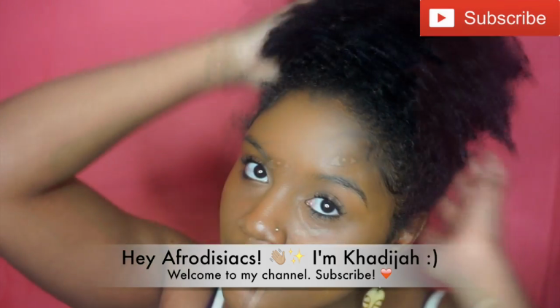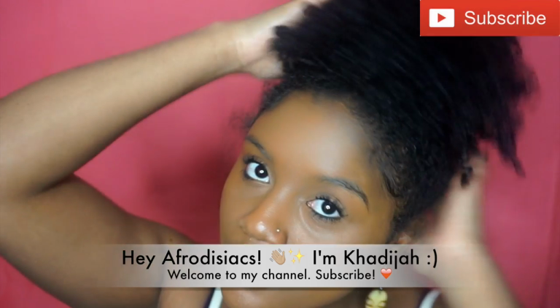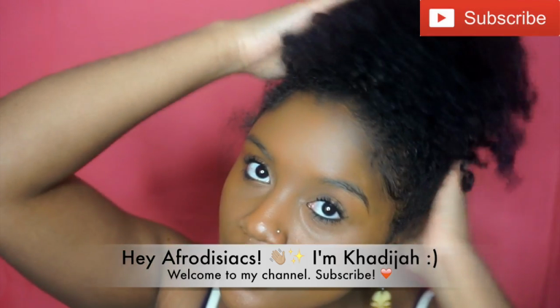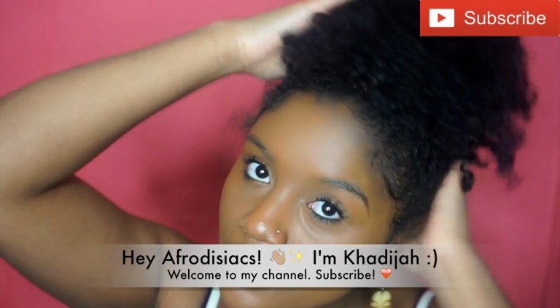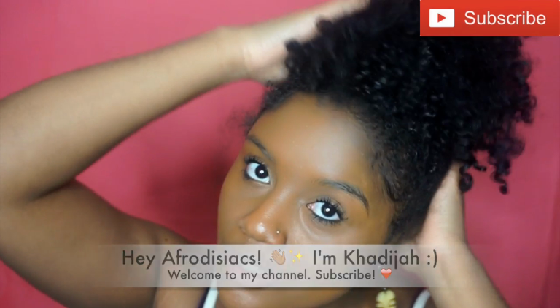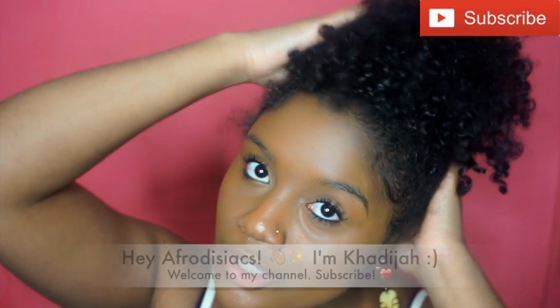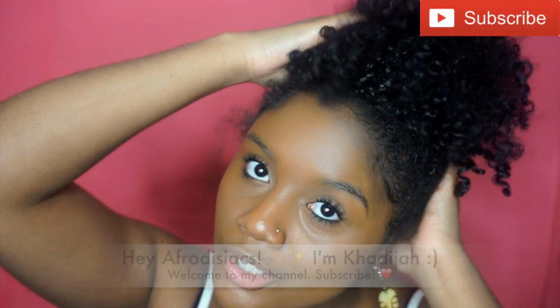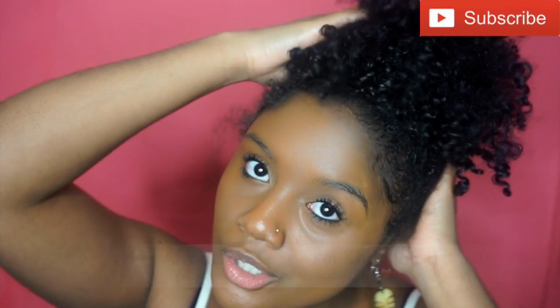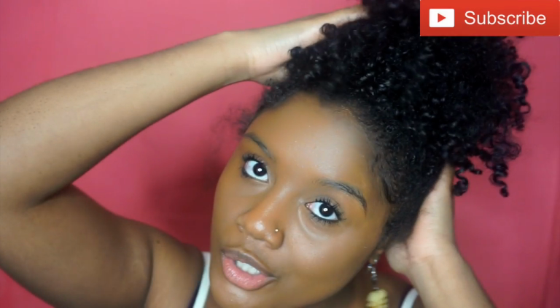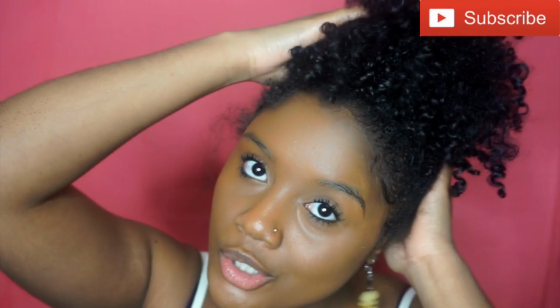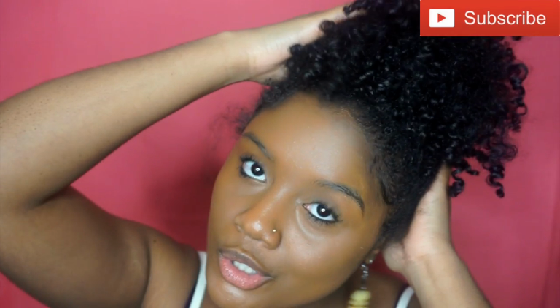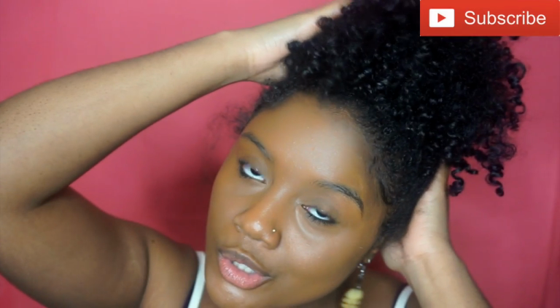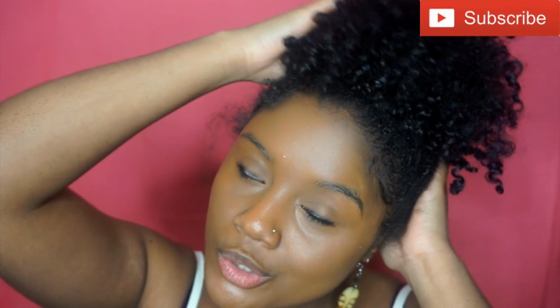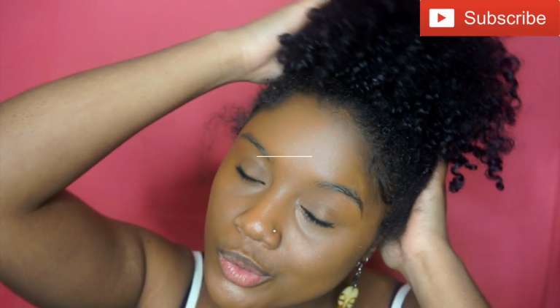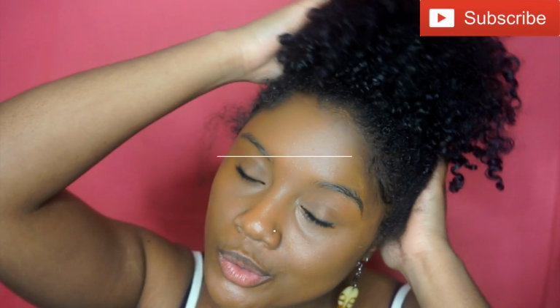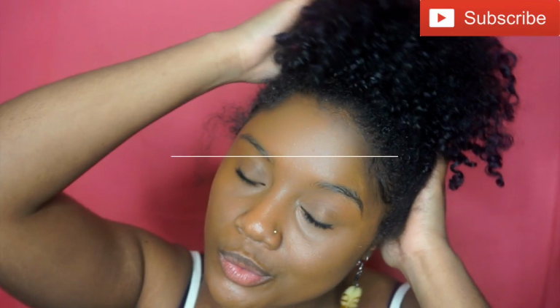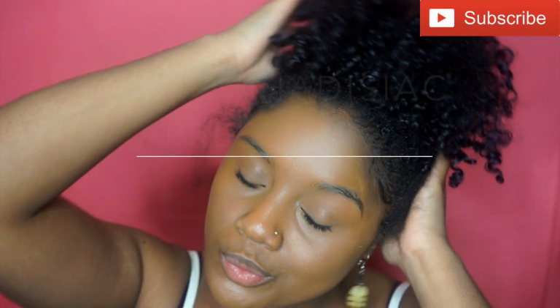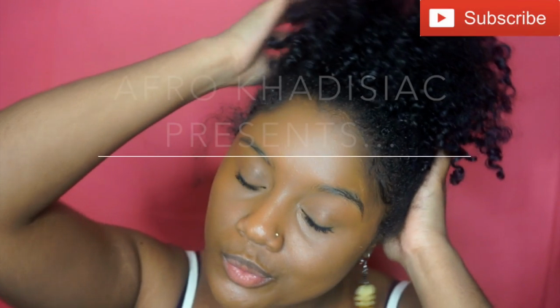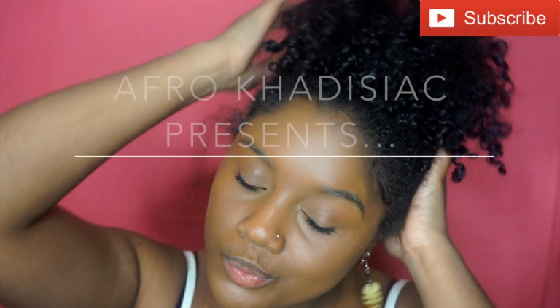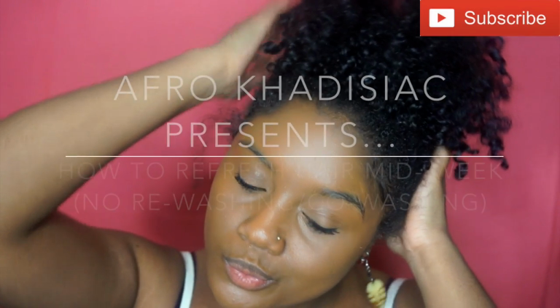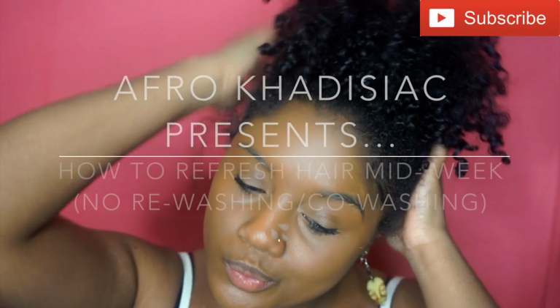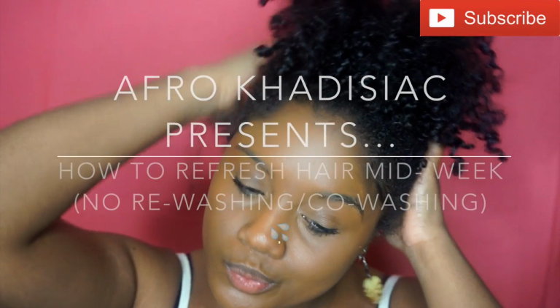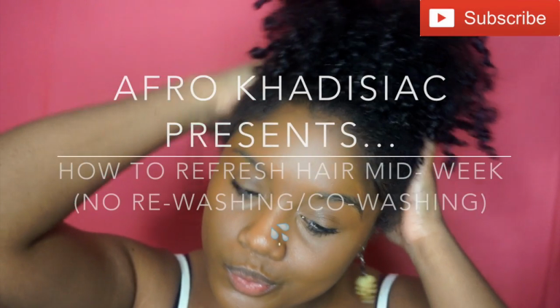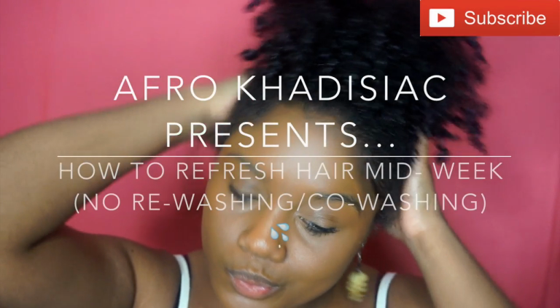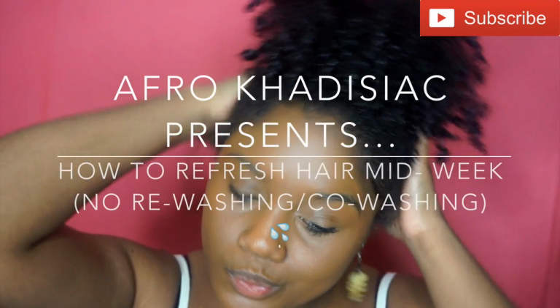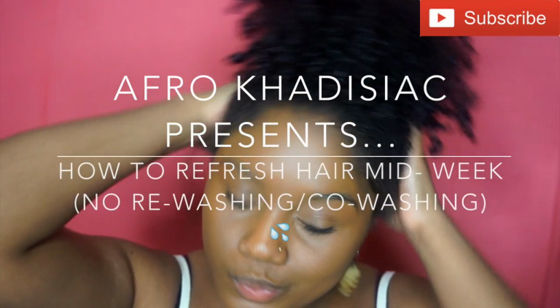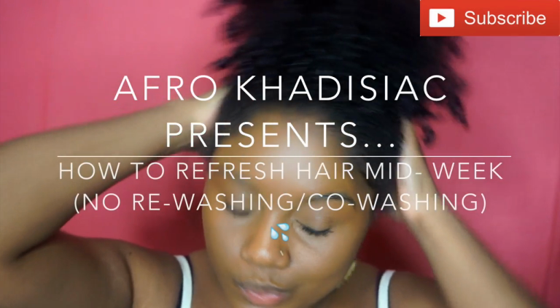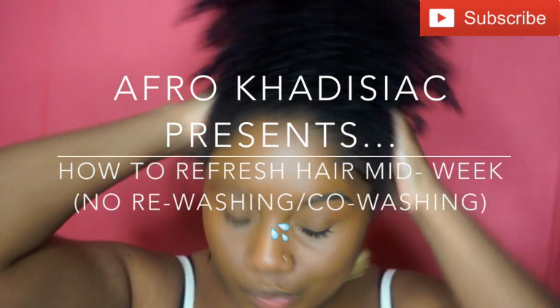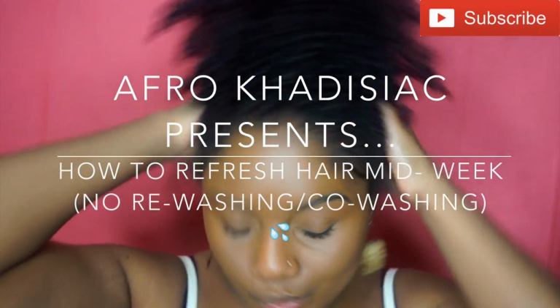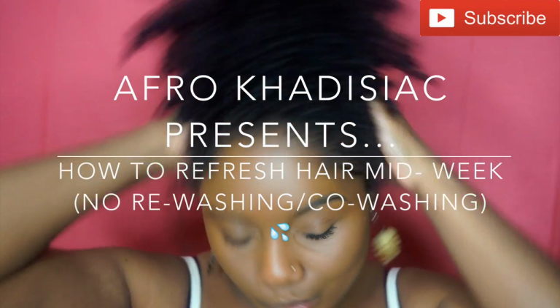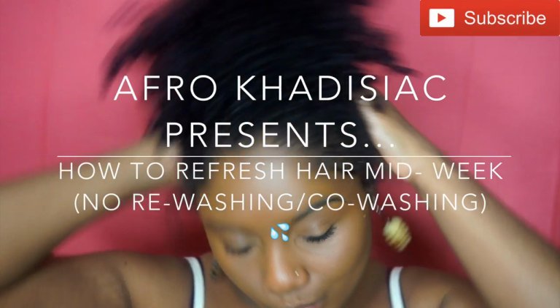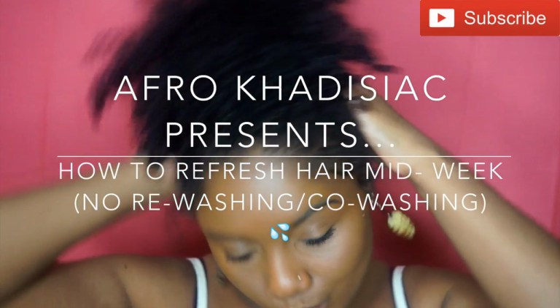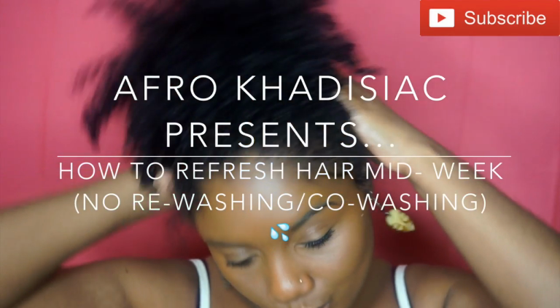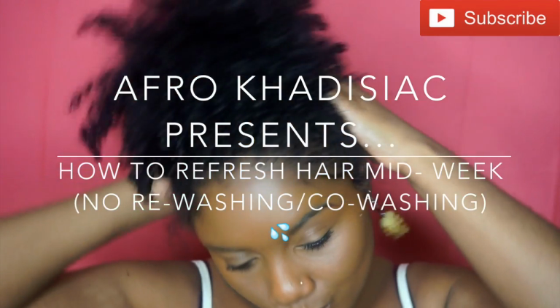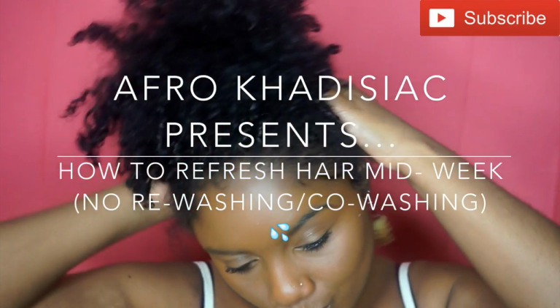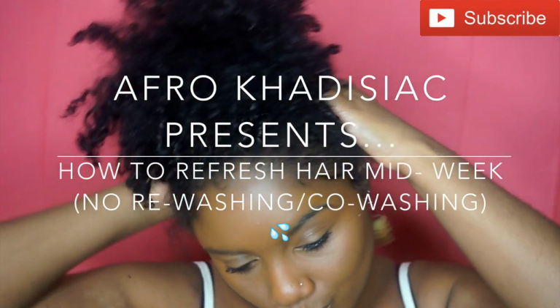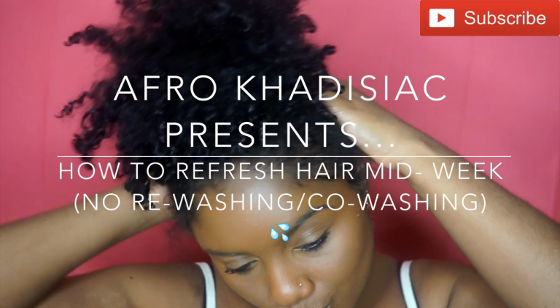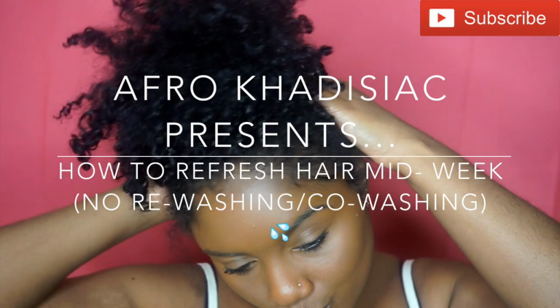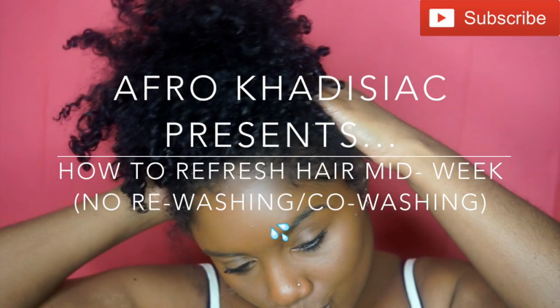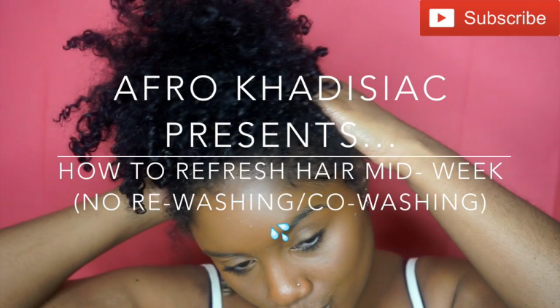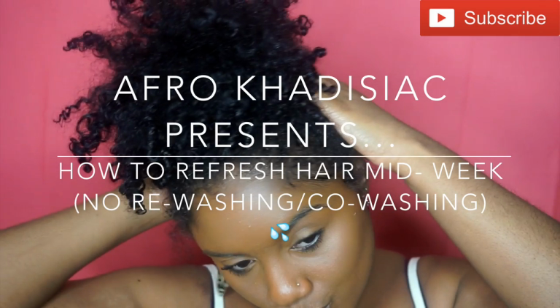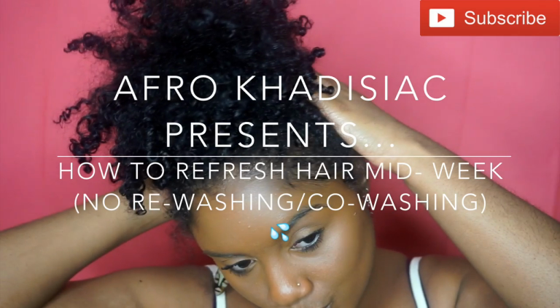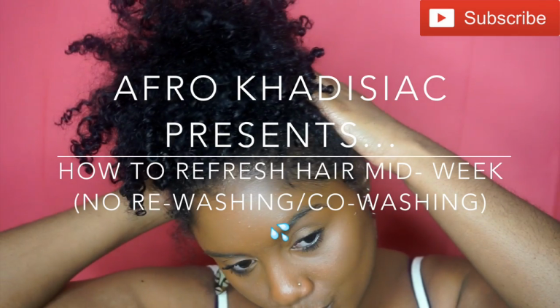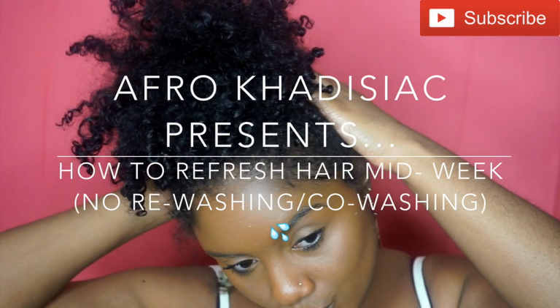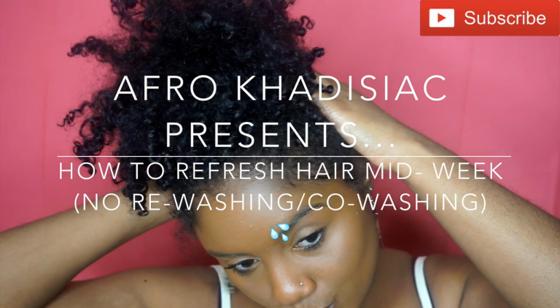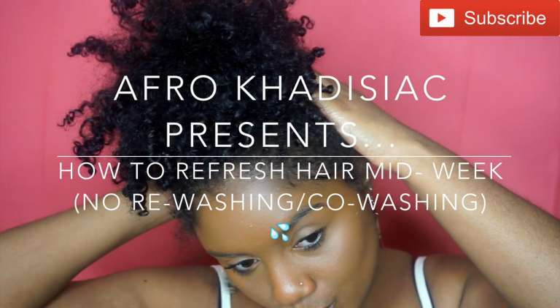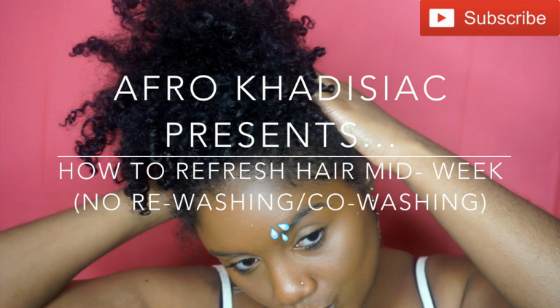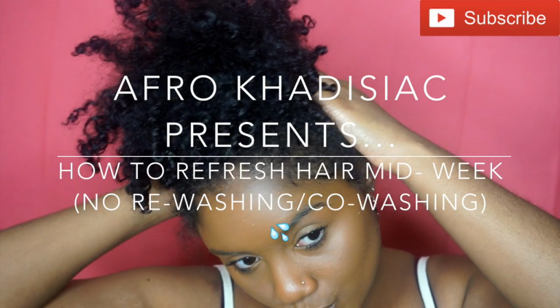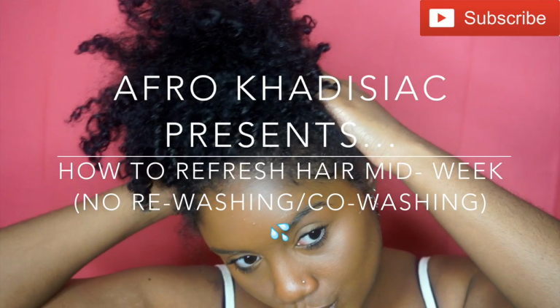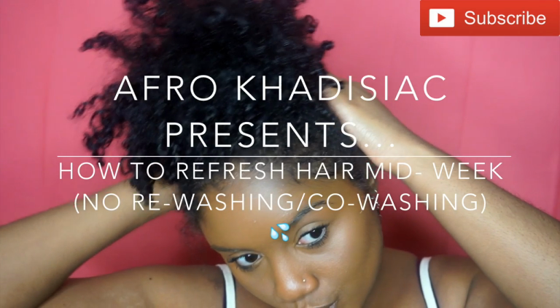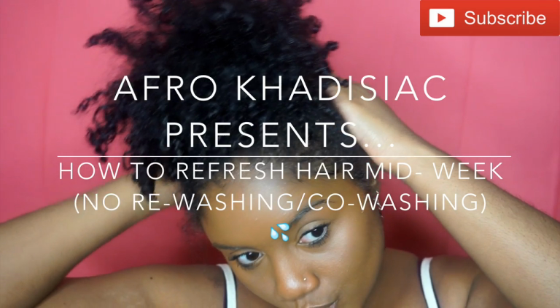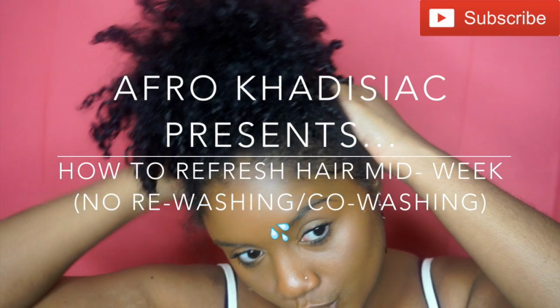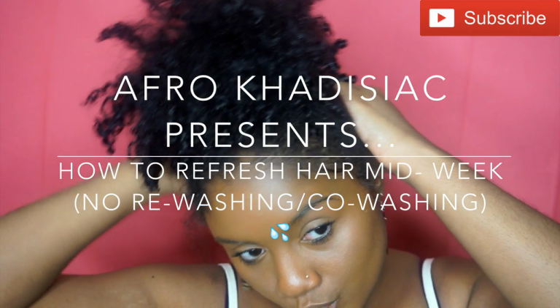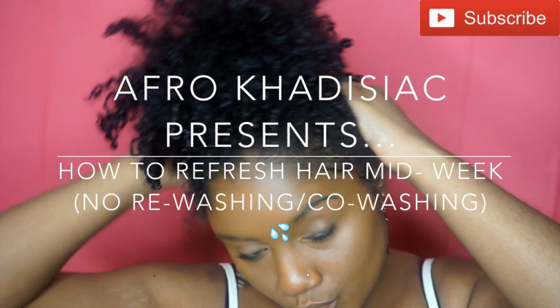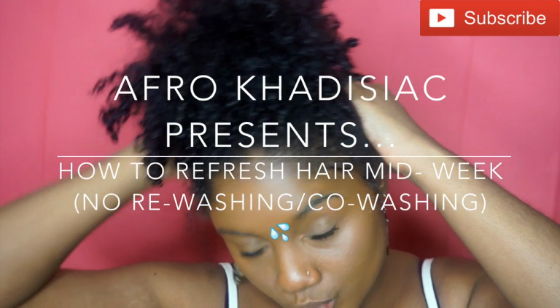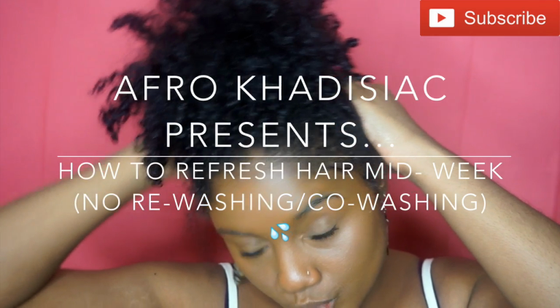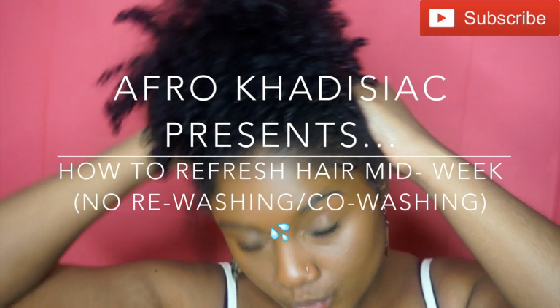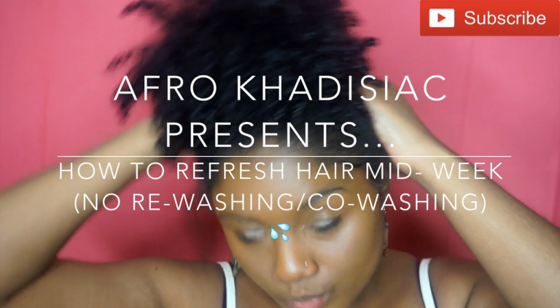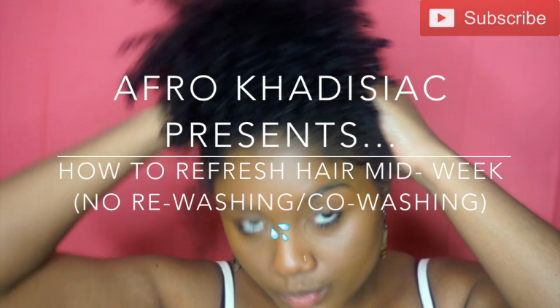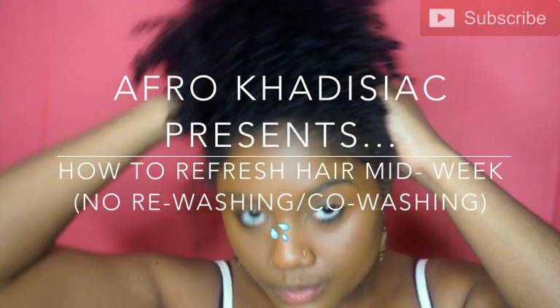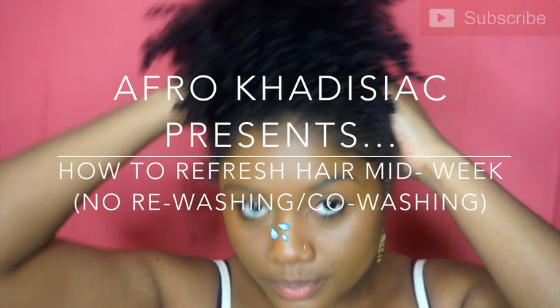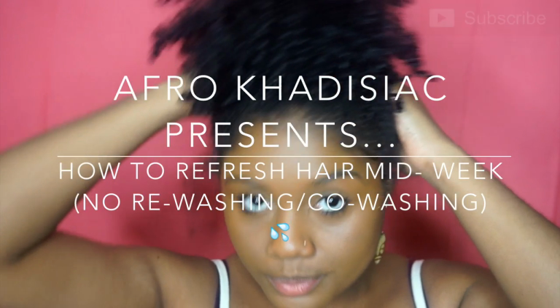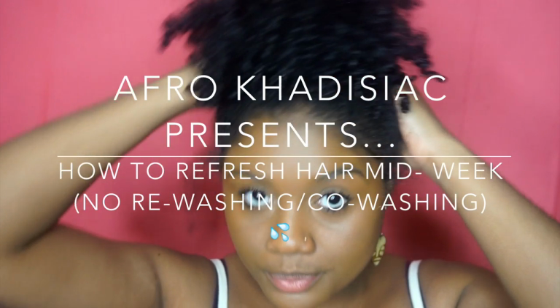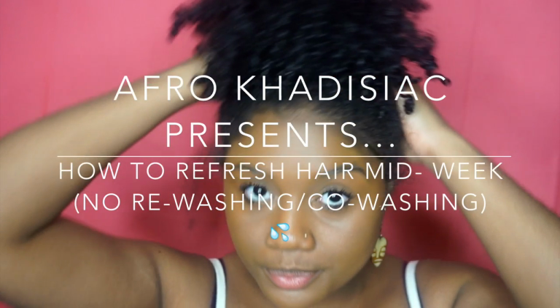Hey Aphrodisiacs, it's me Khadijah. So today I'm going to show you guys how I refresh my hair midweek without rewashing or co-washing.